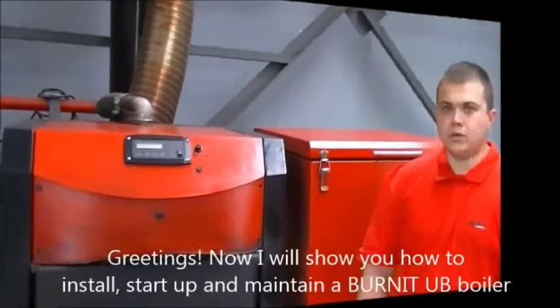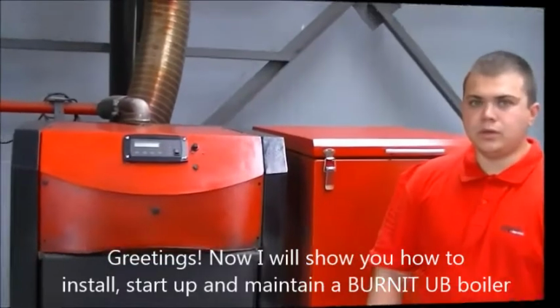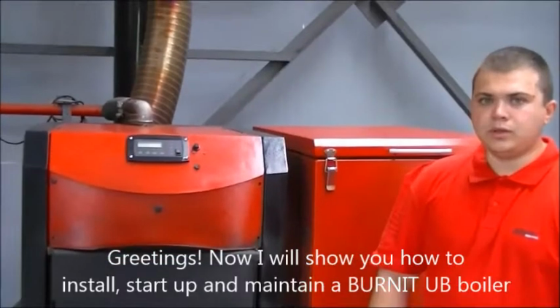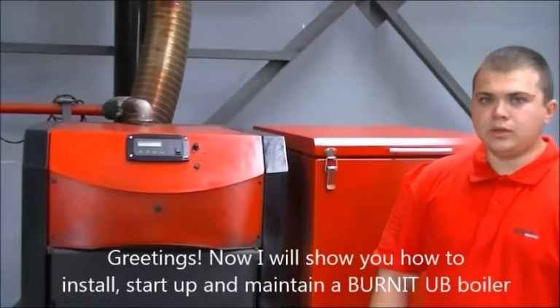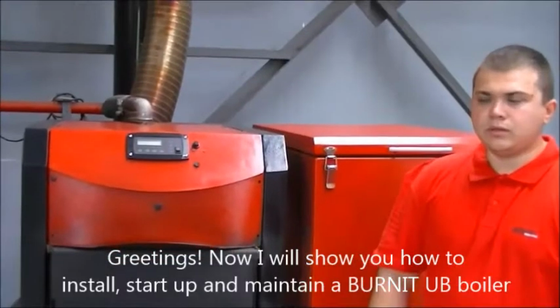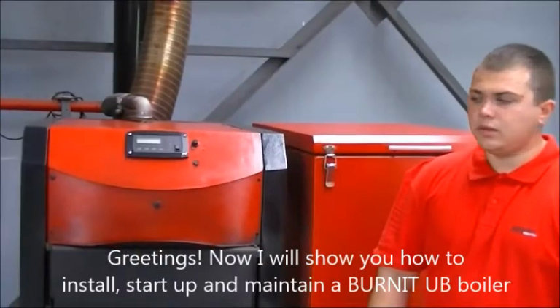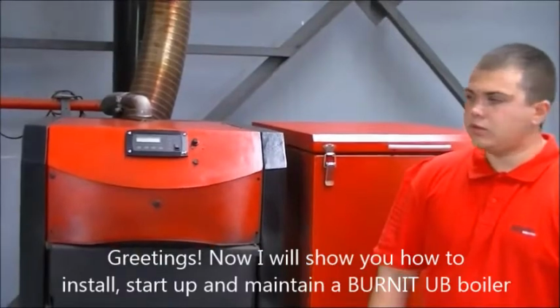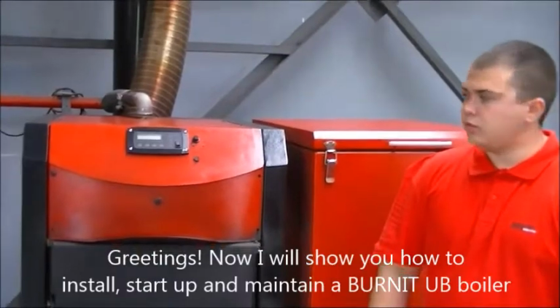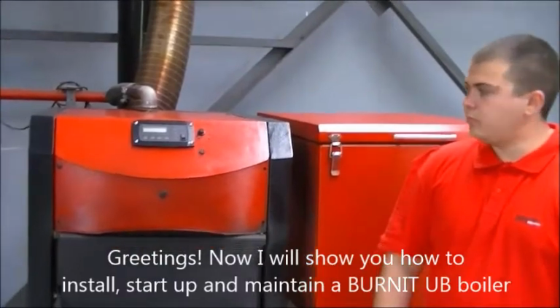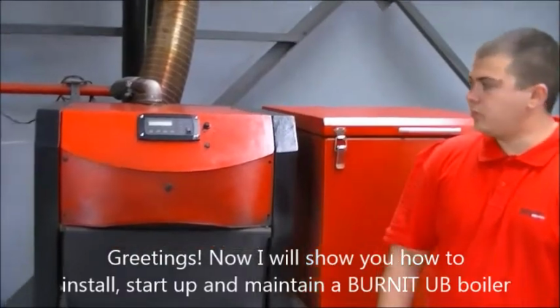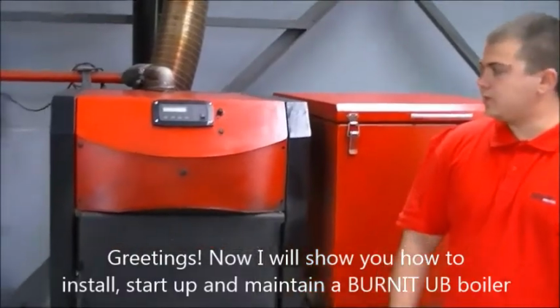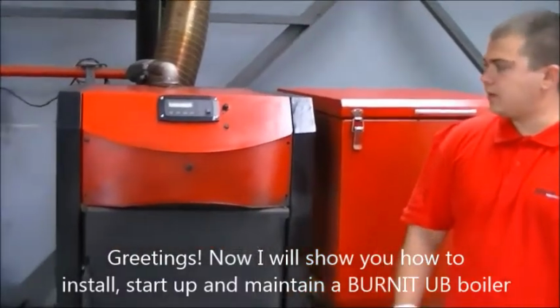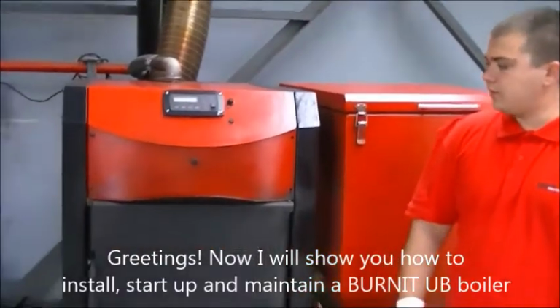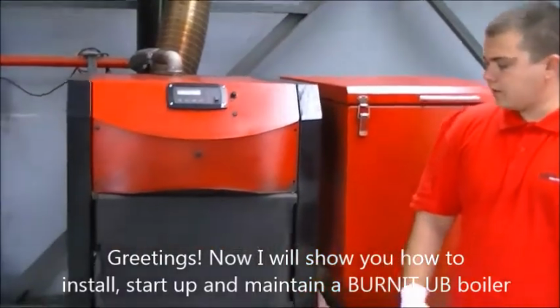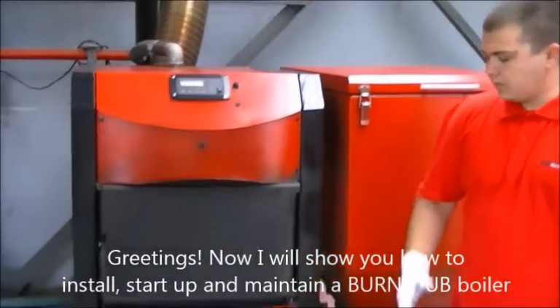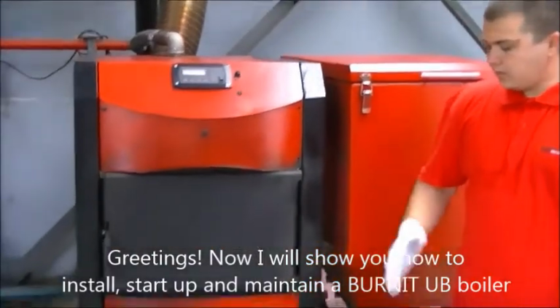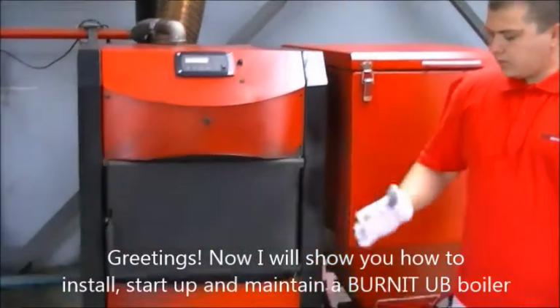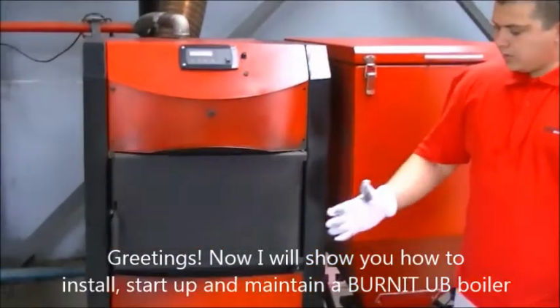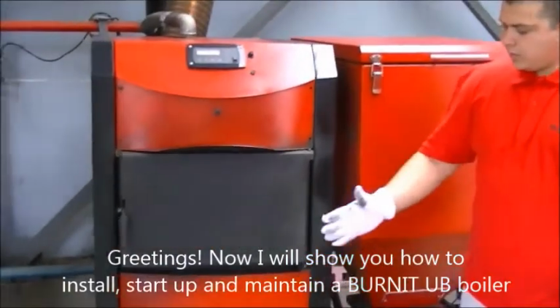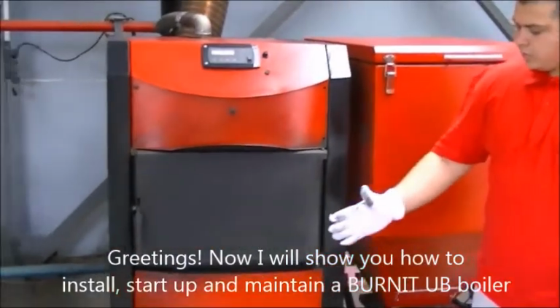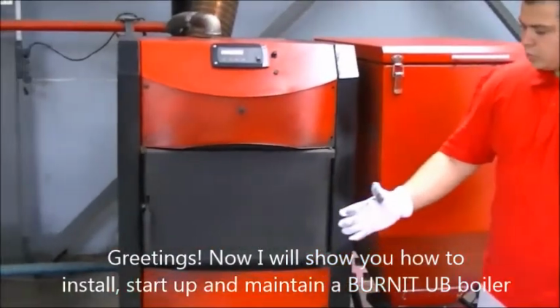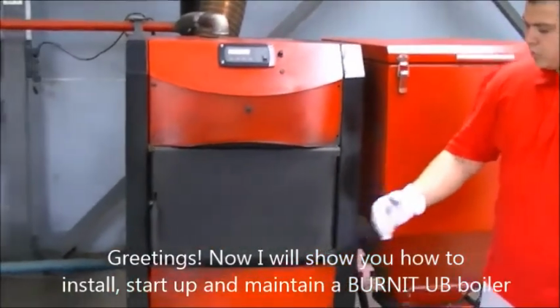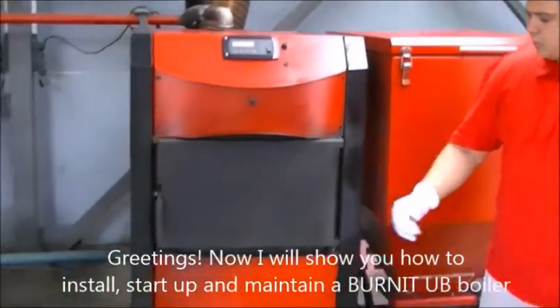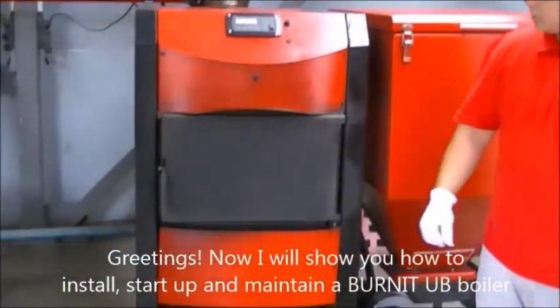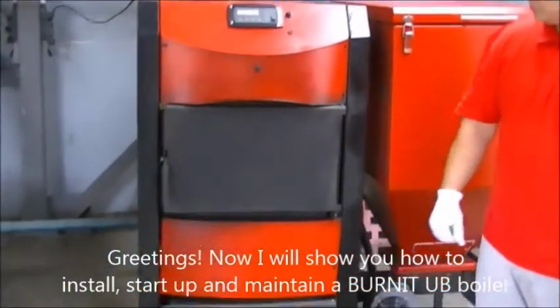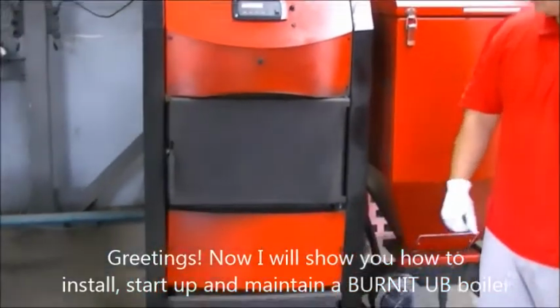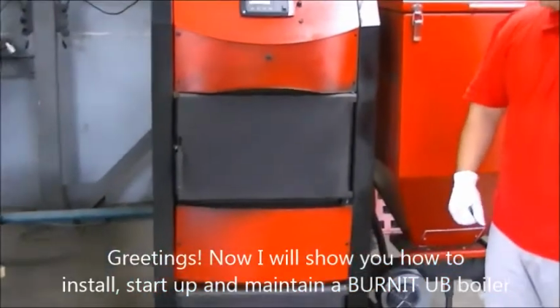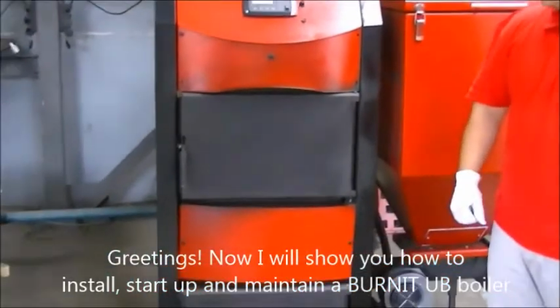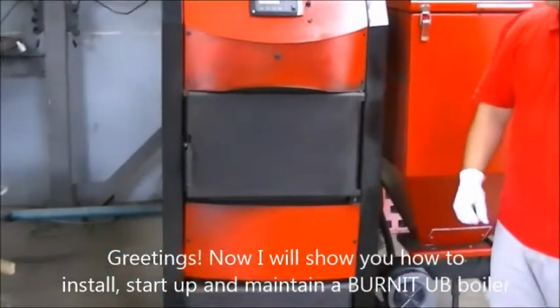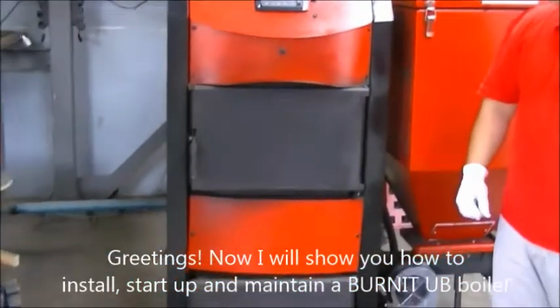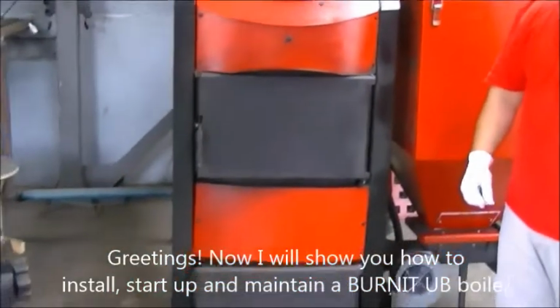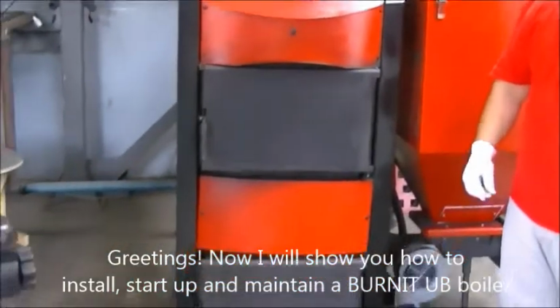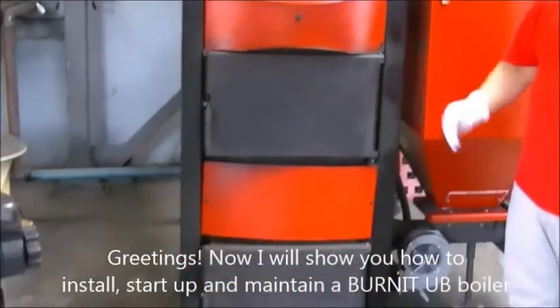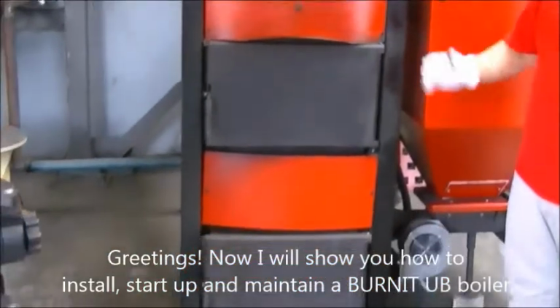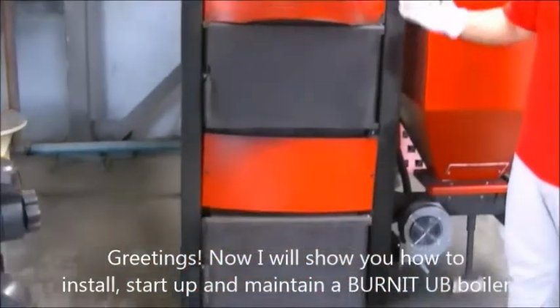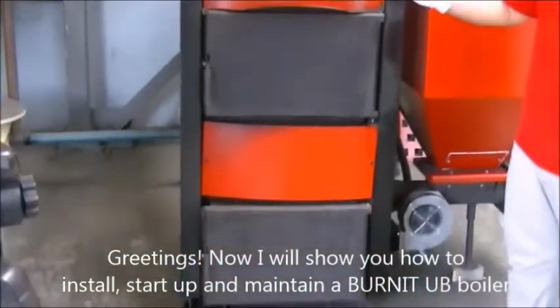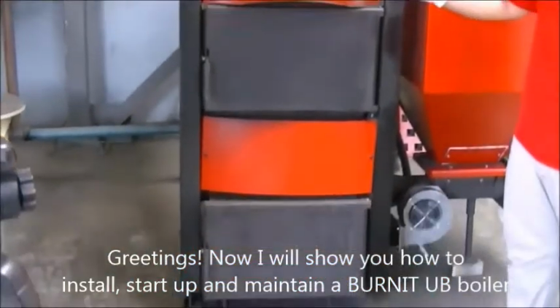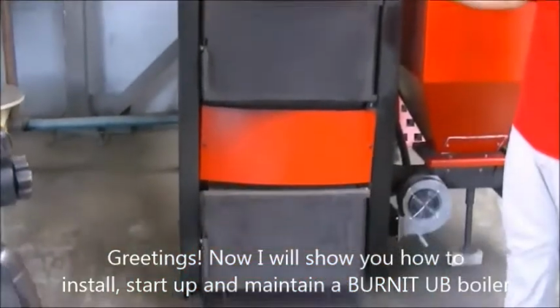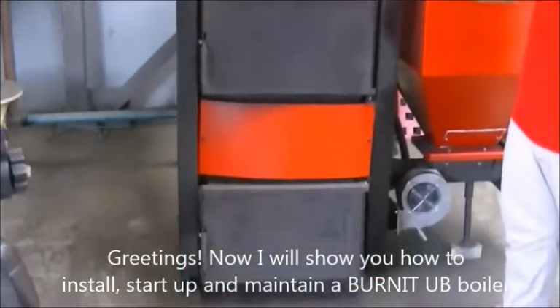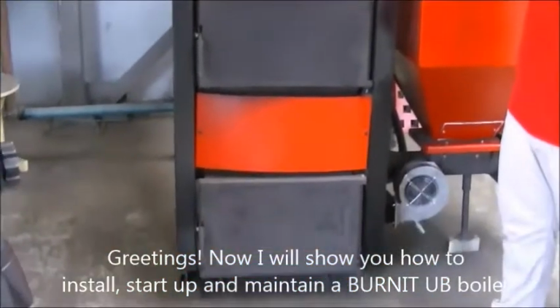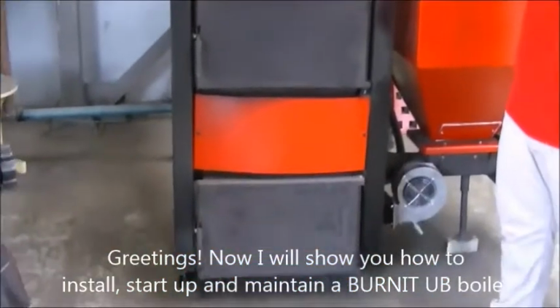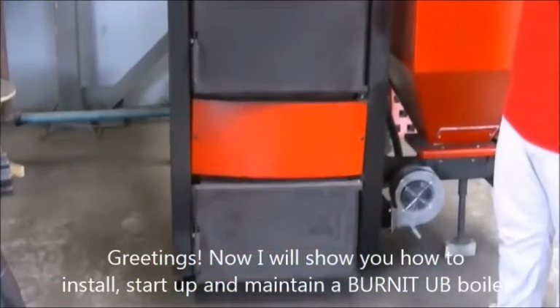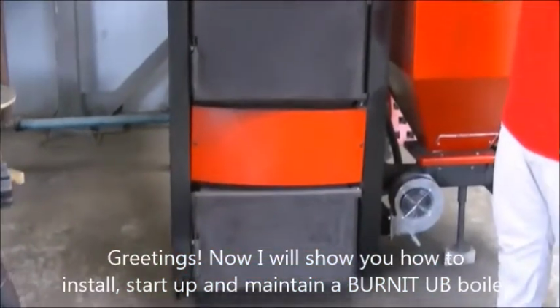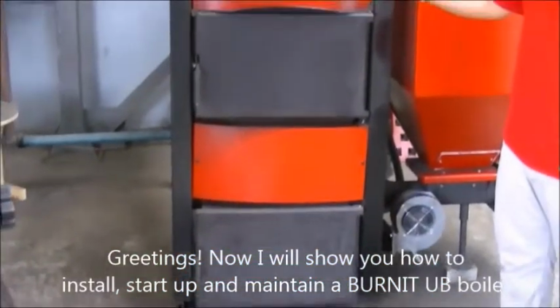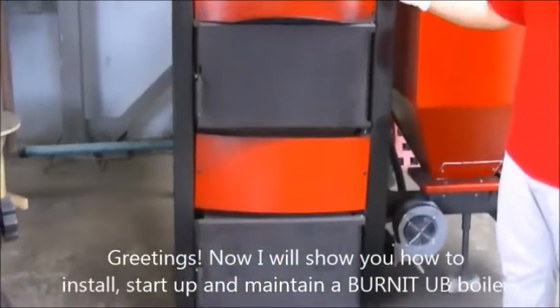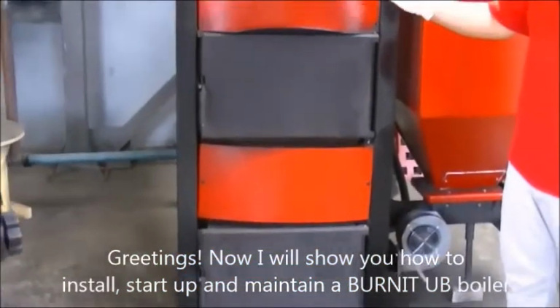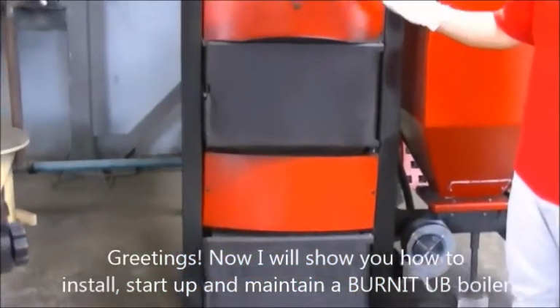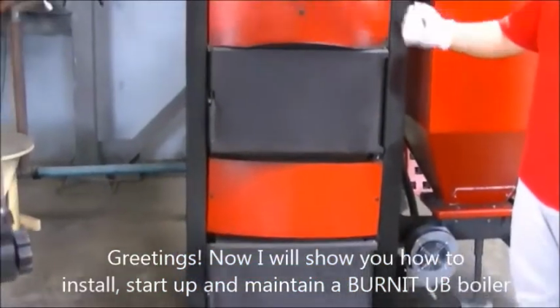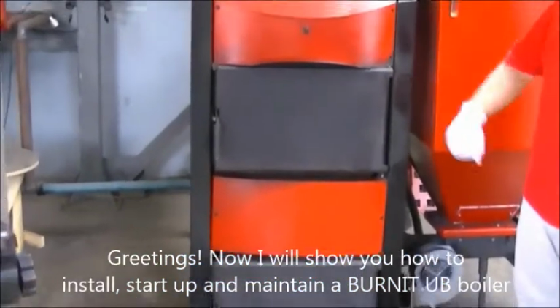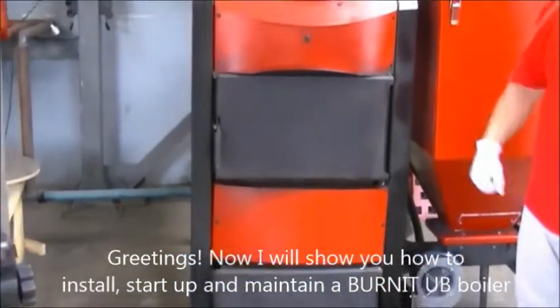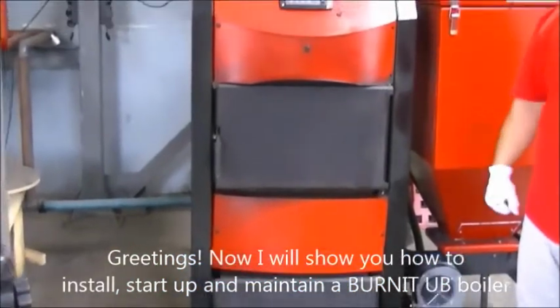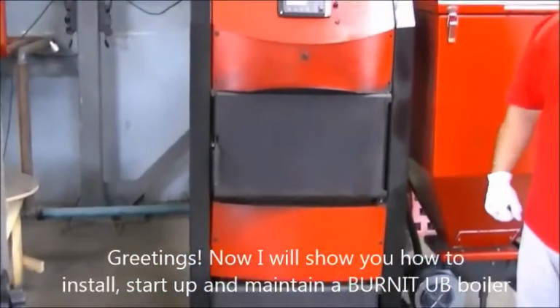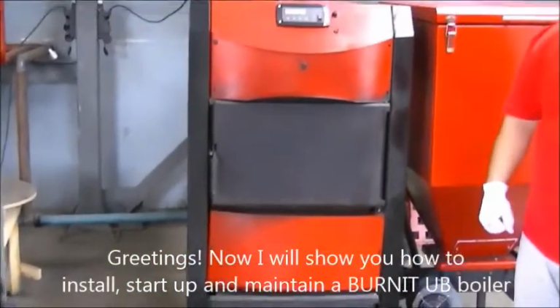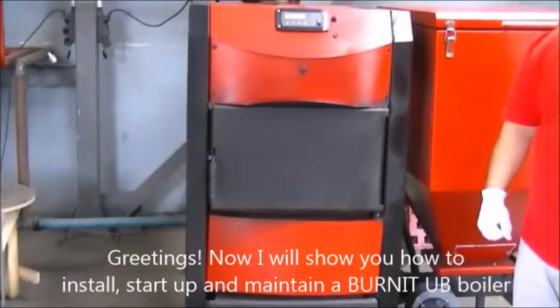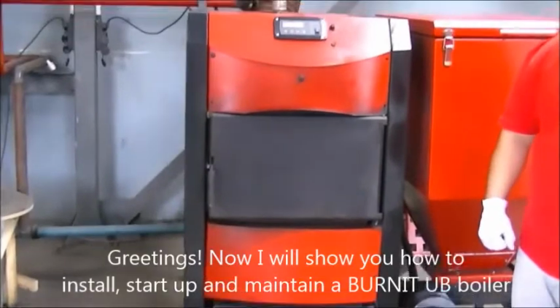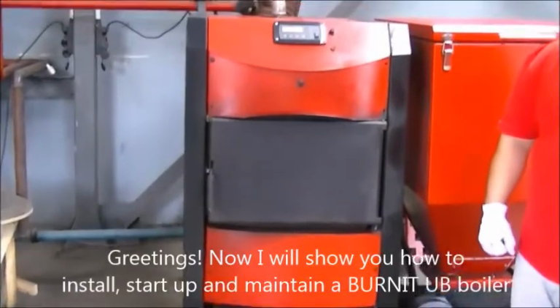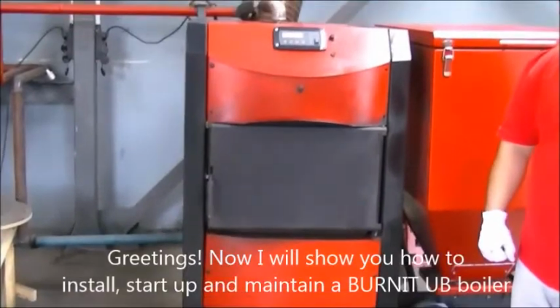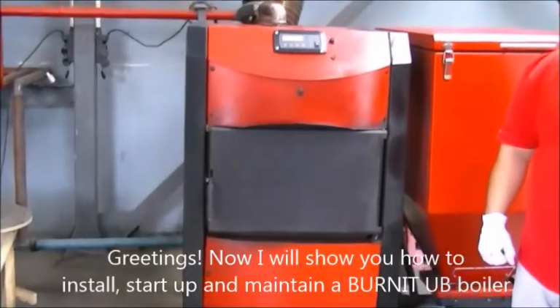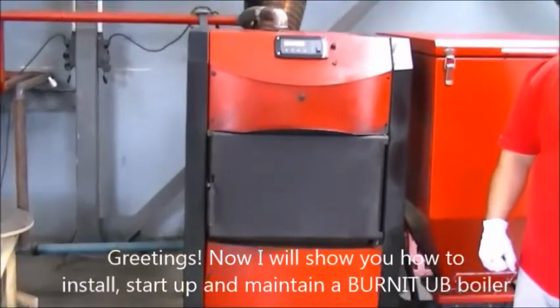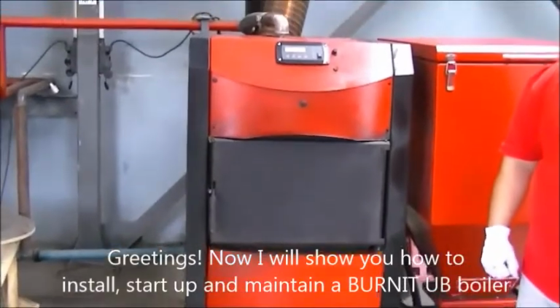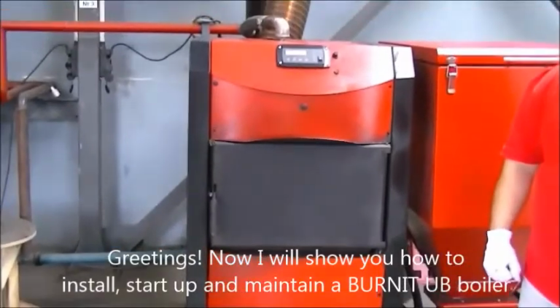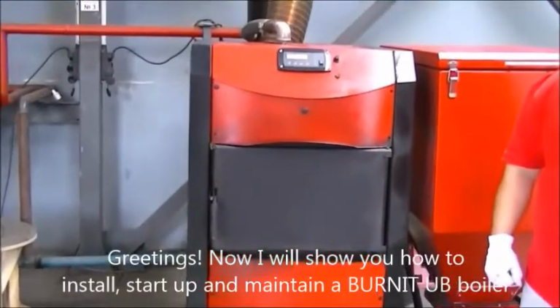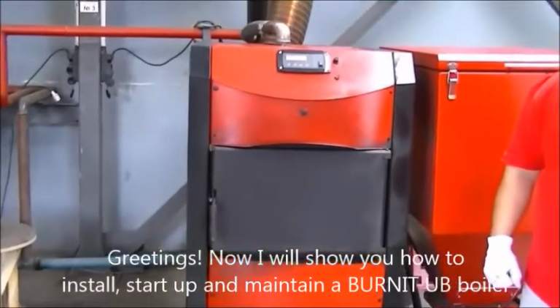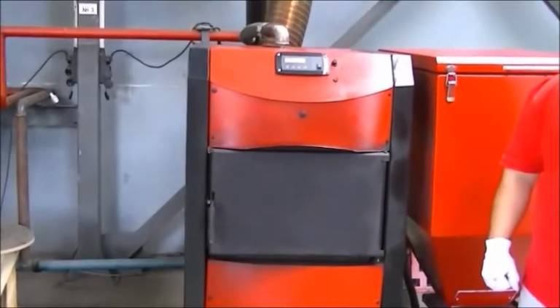Greetings! Now I will show you how to install, start up and maintain a Burn It UB boiler.